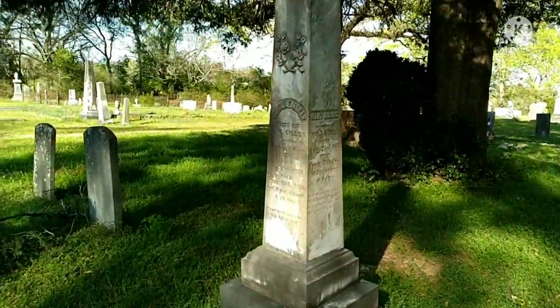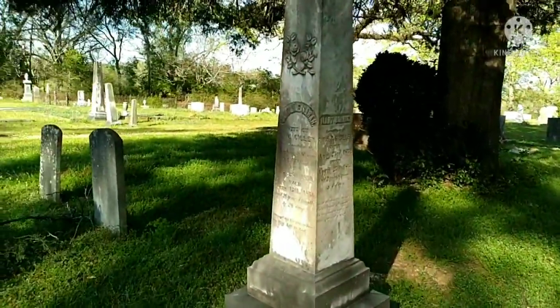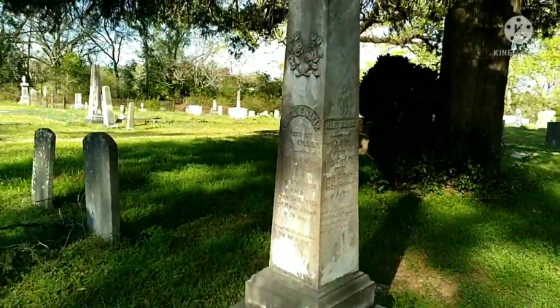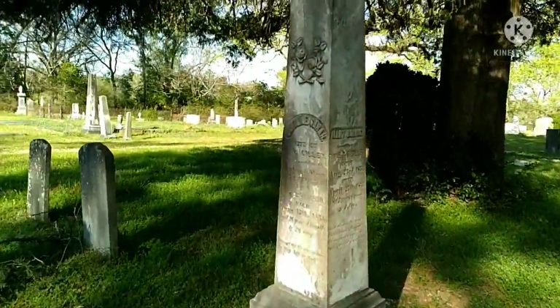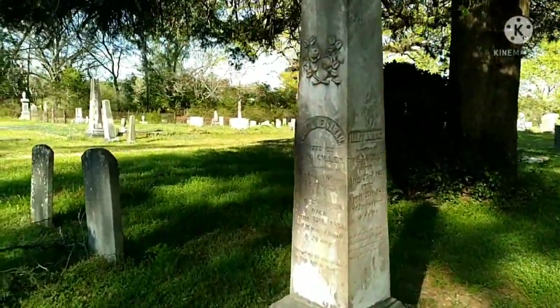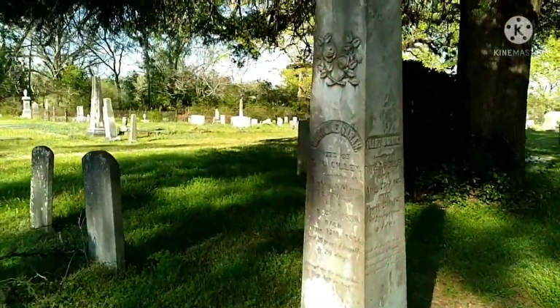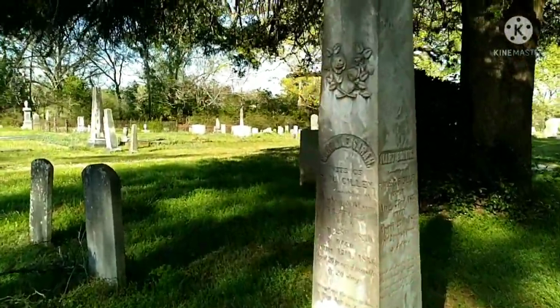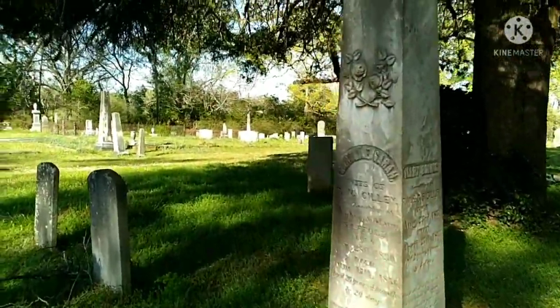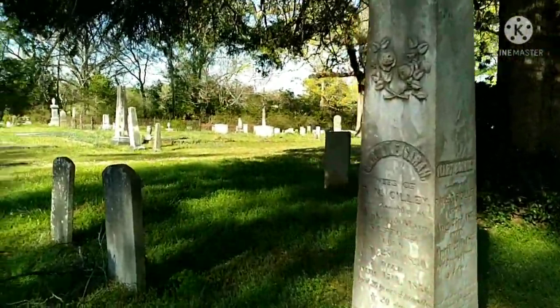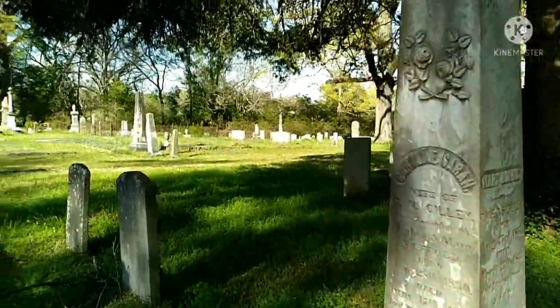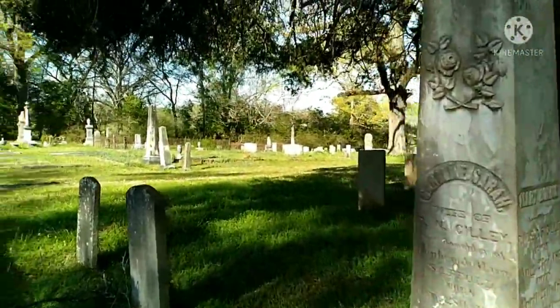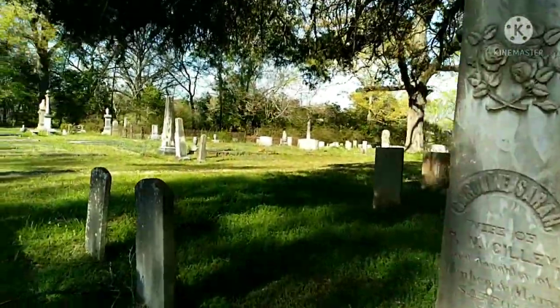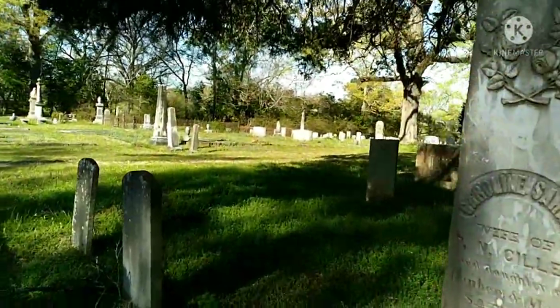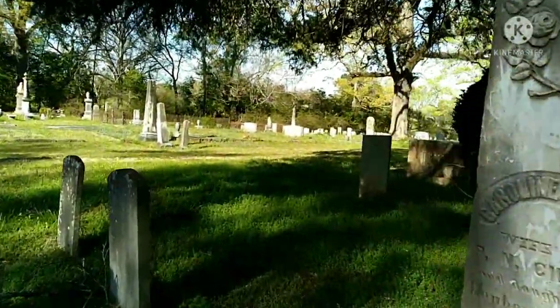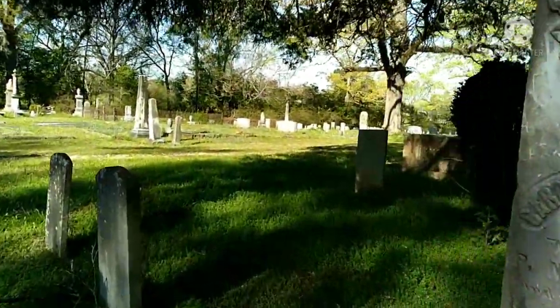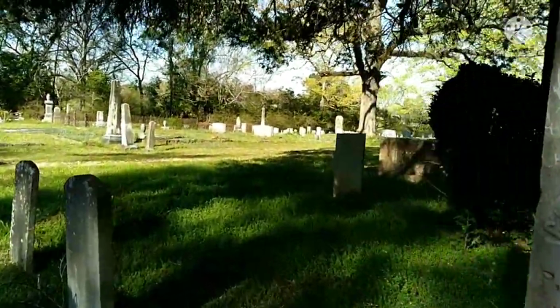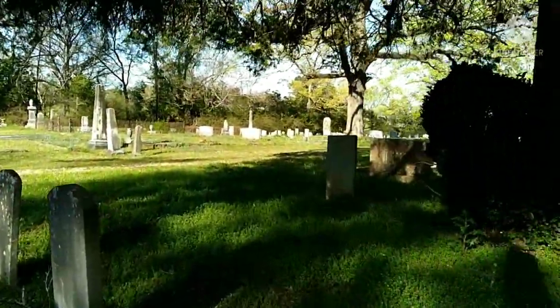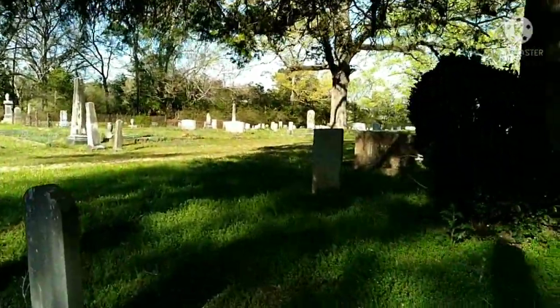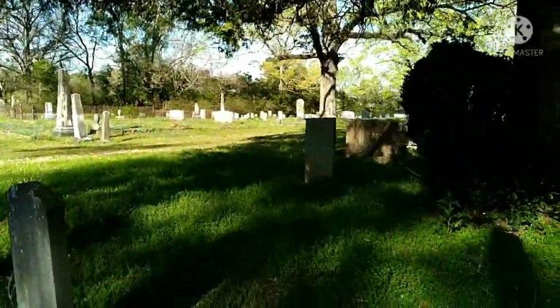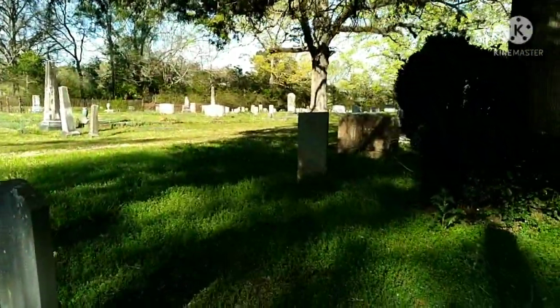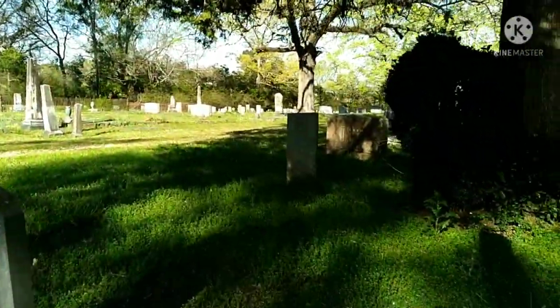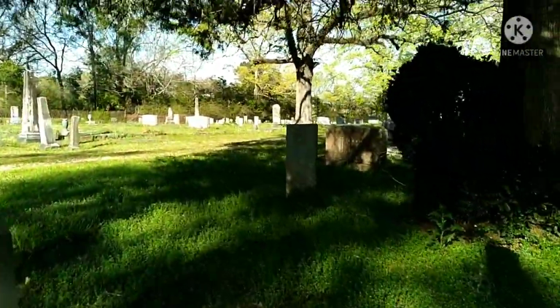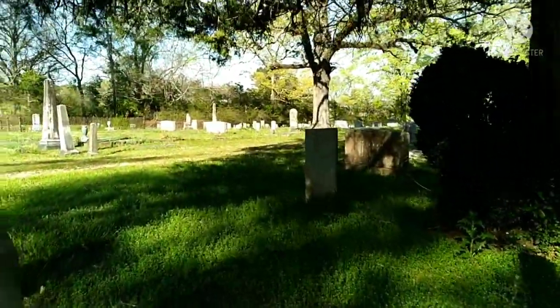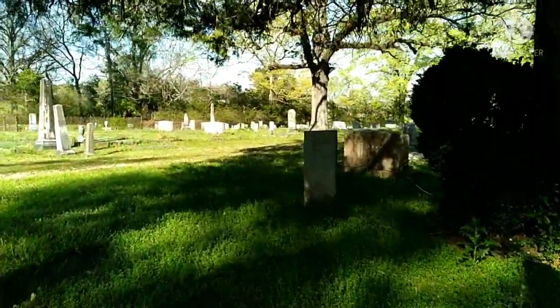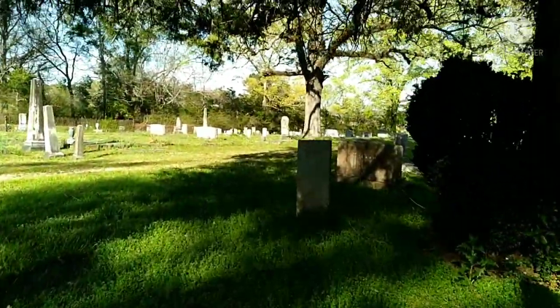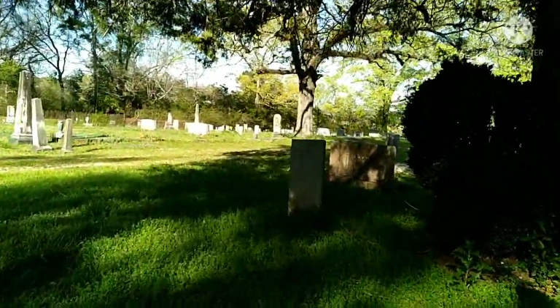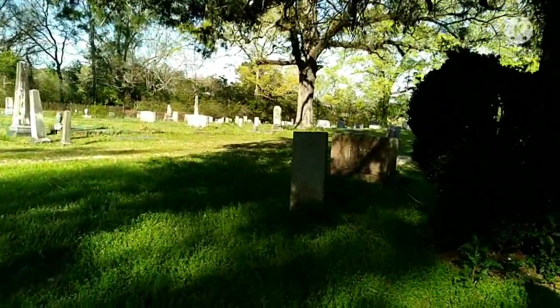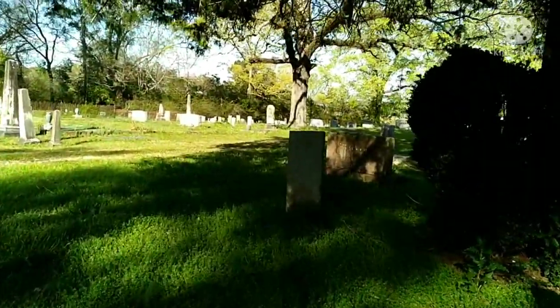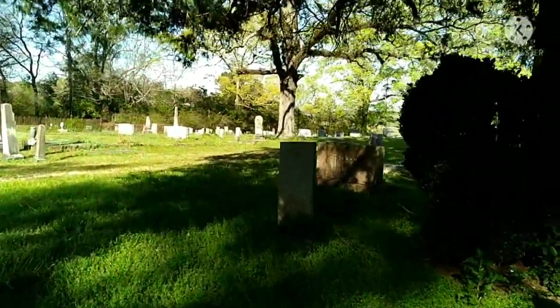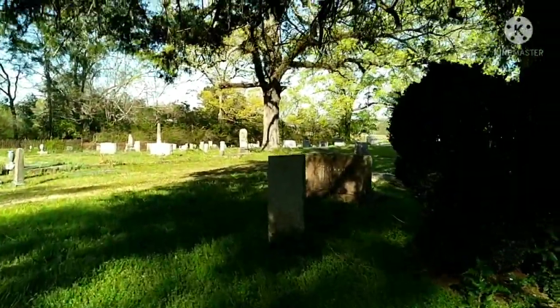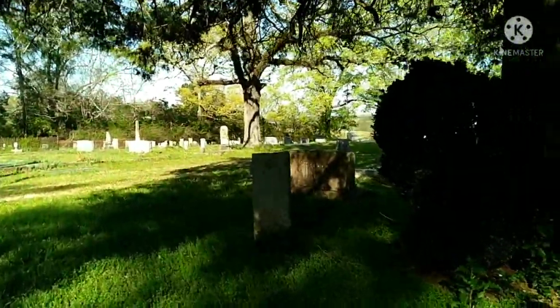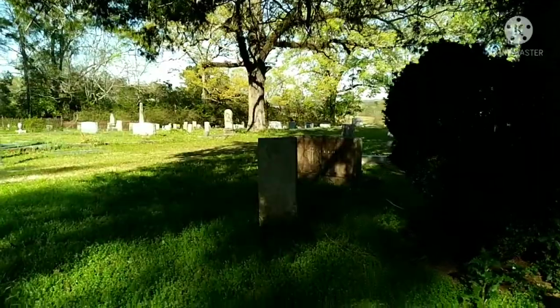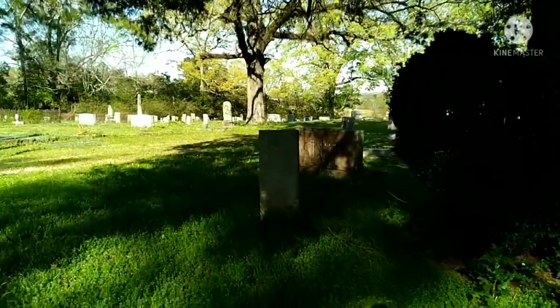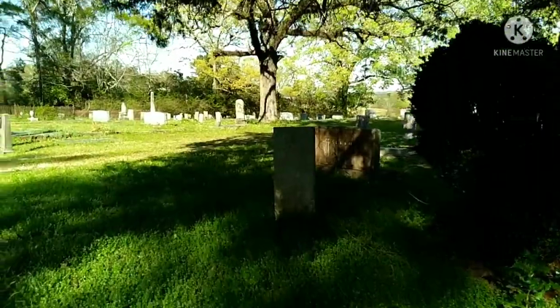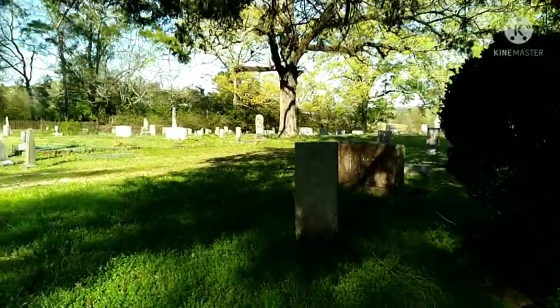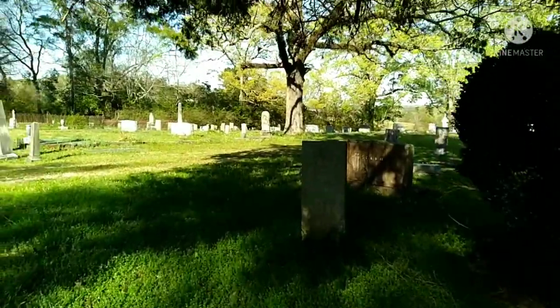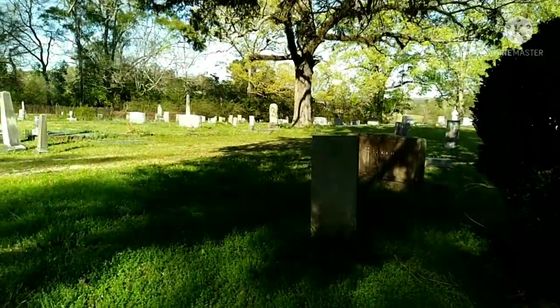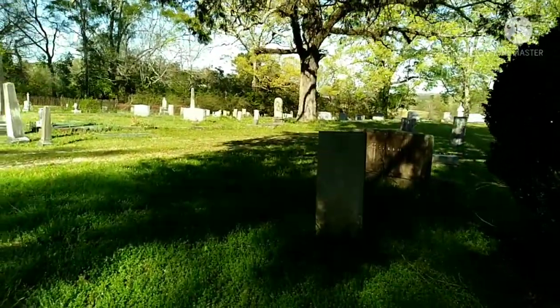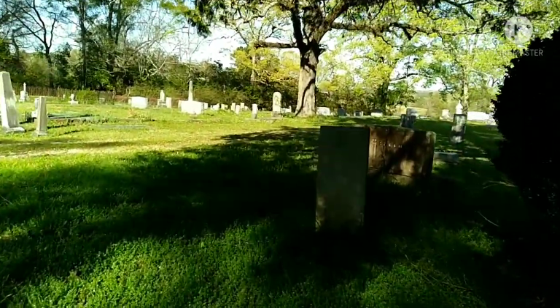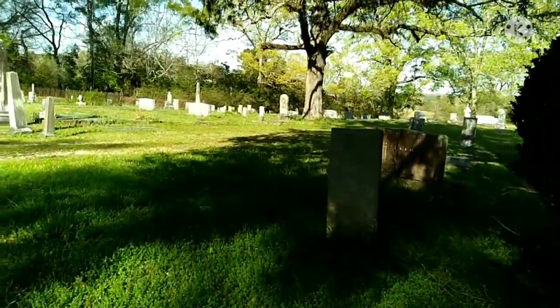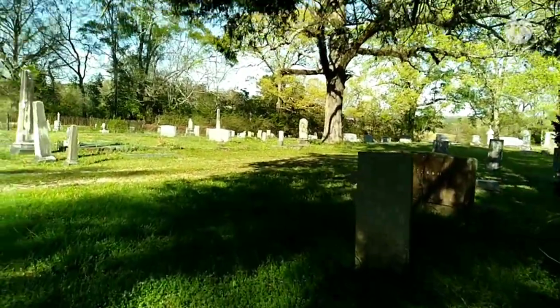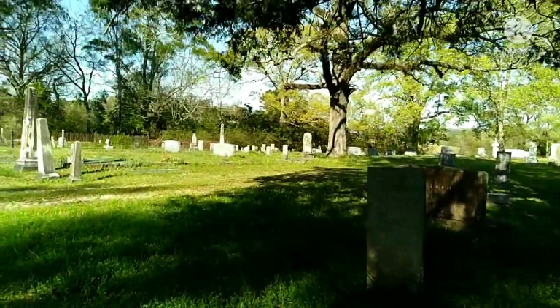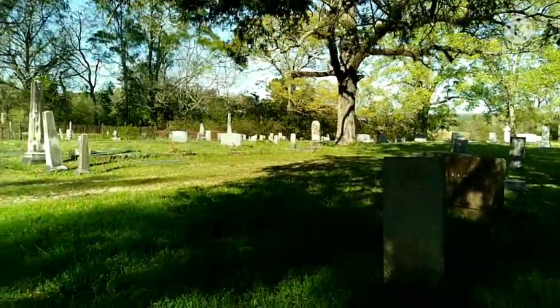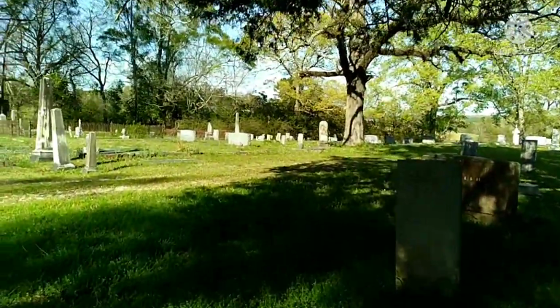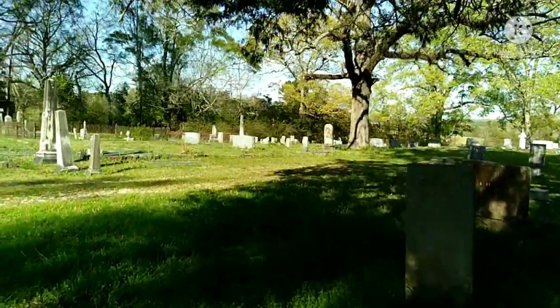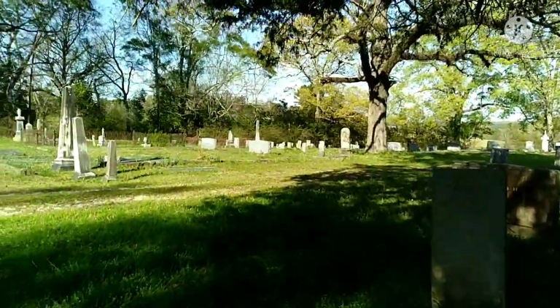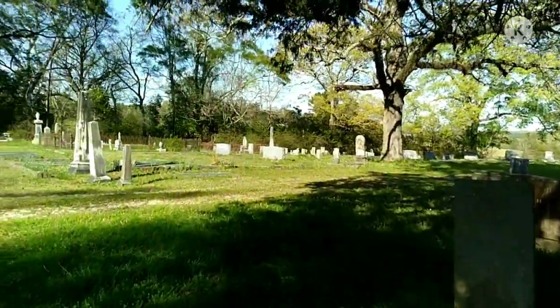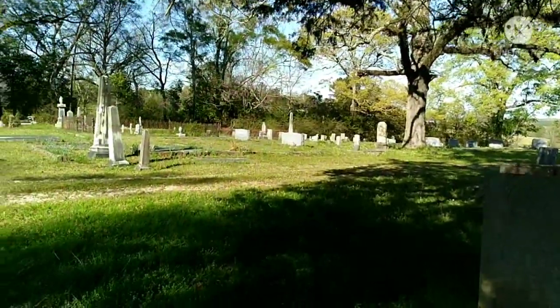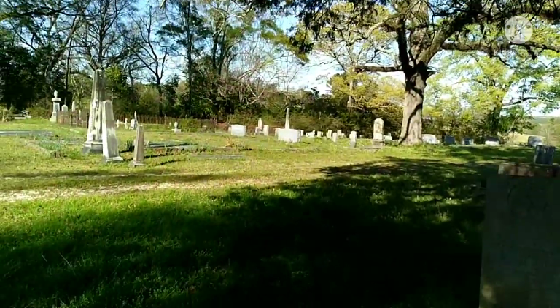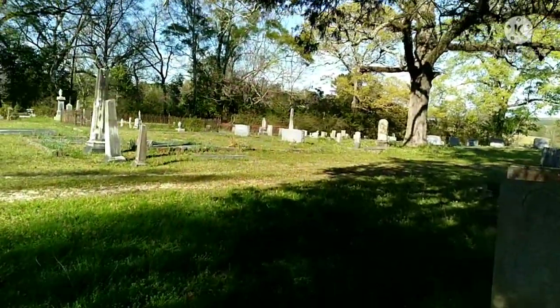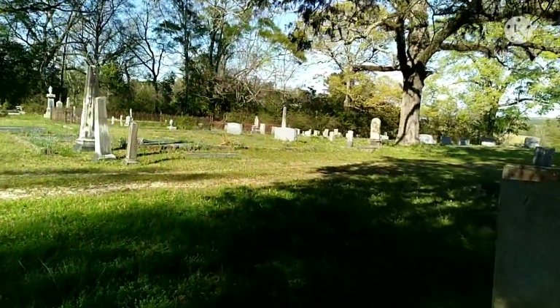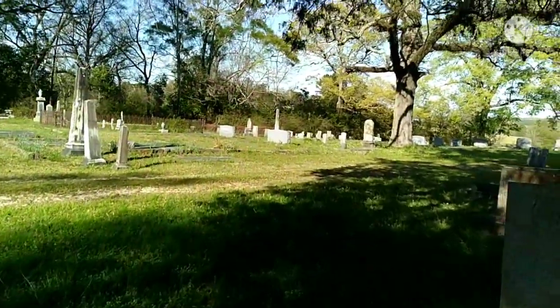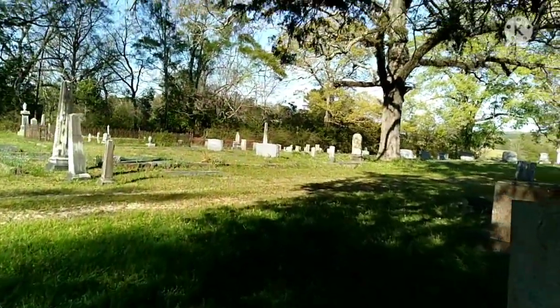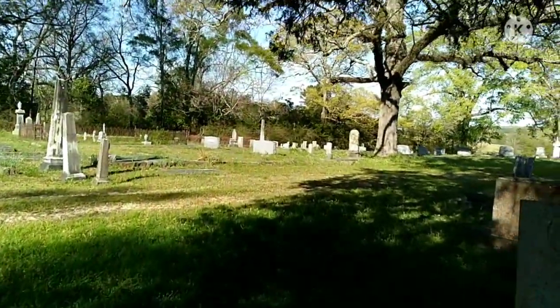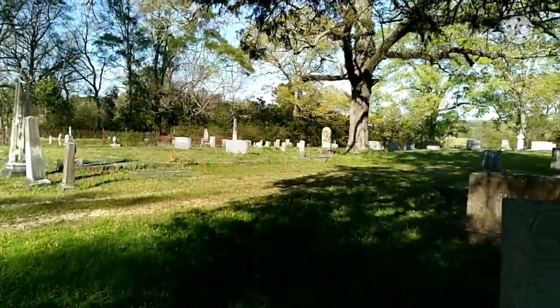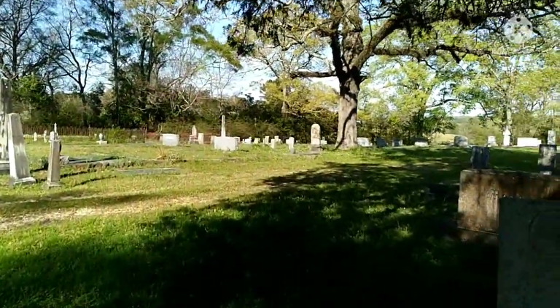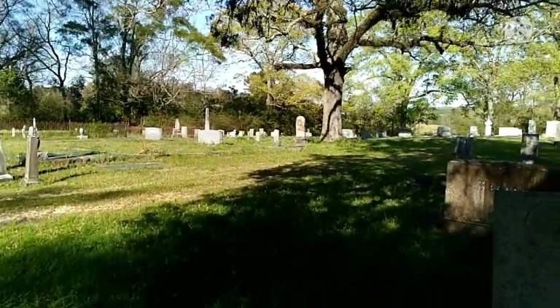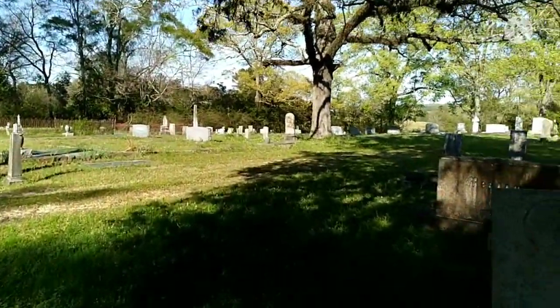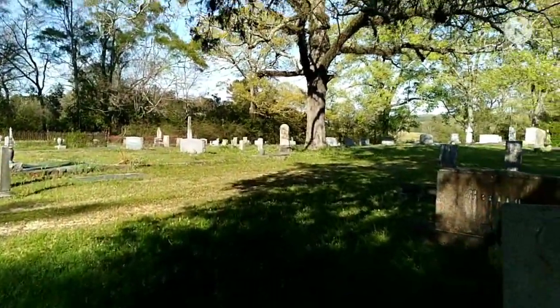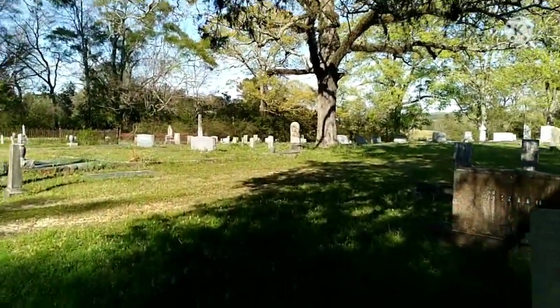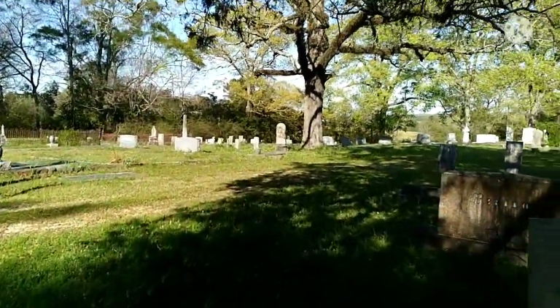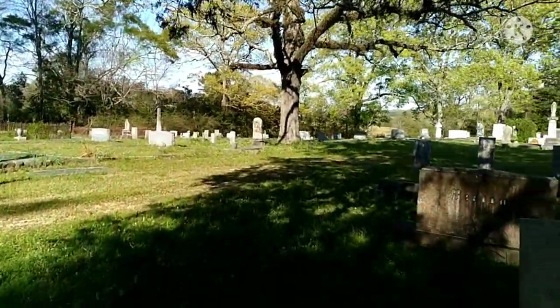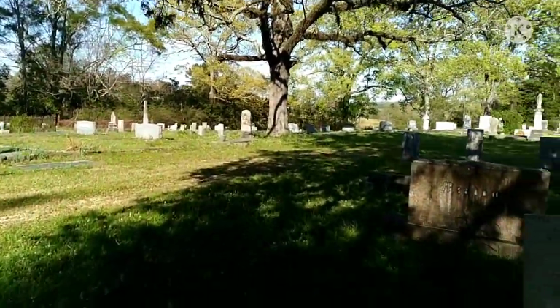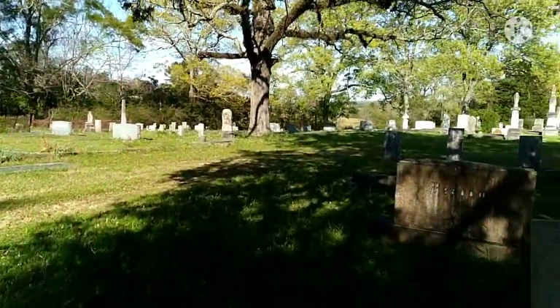I'm just walking around — if I see something interesting, I'll point it out.